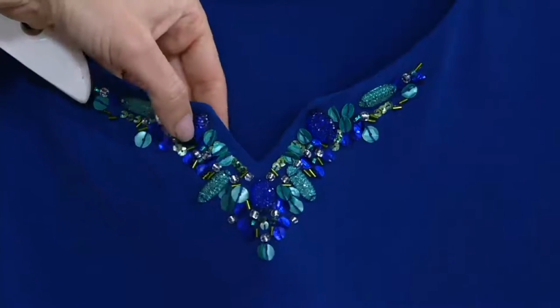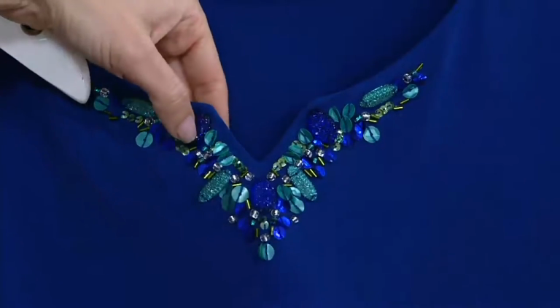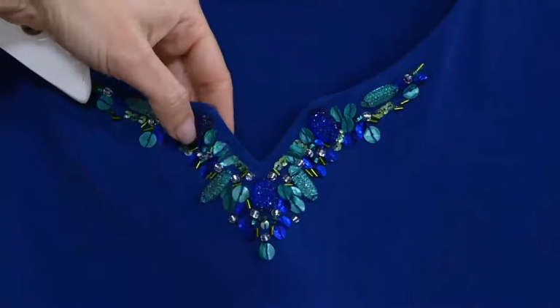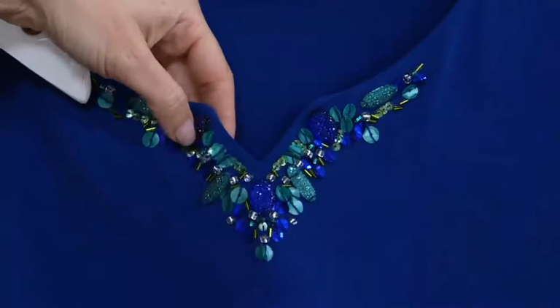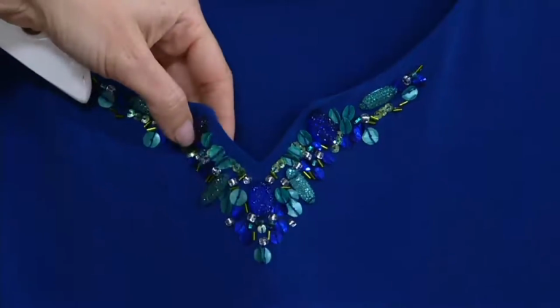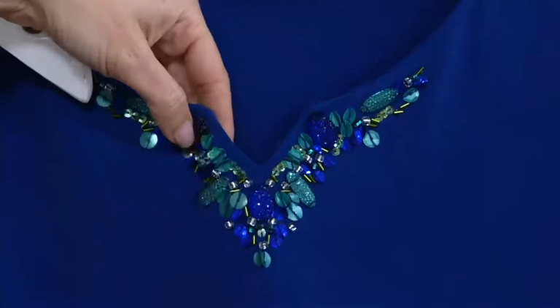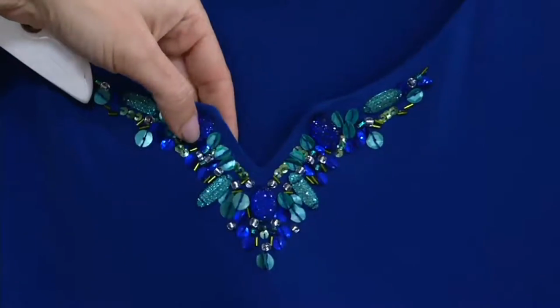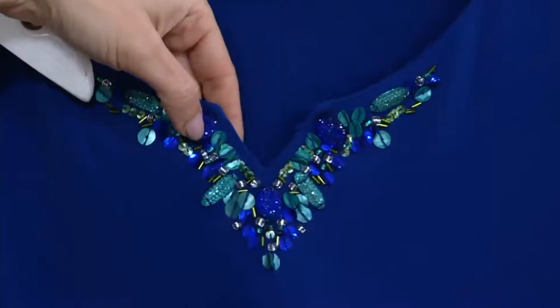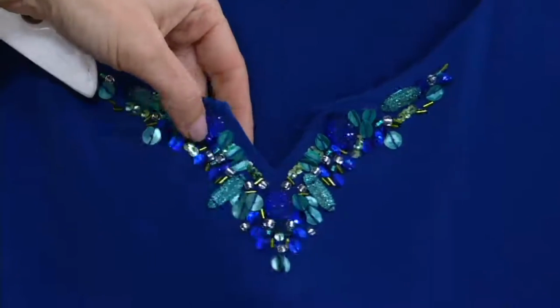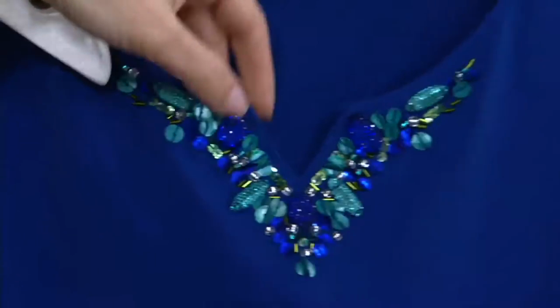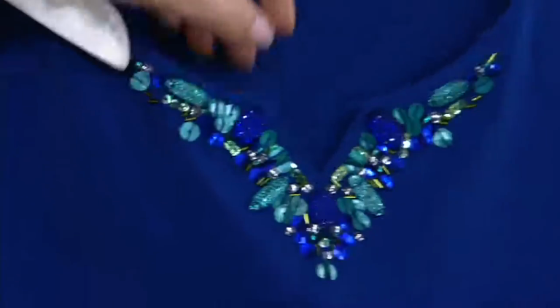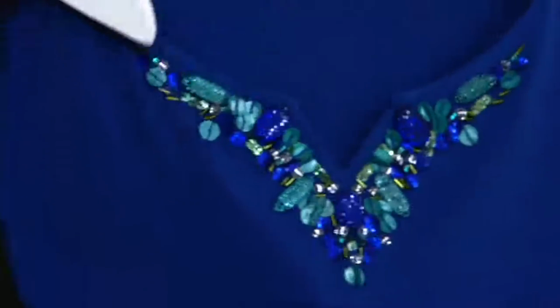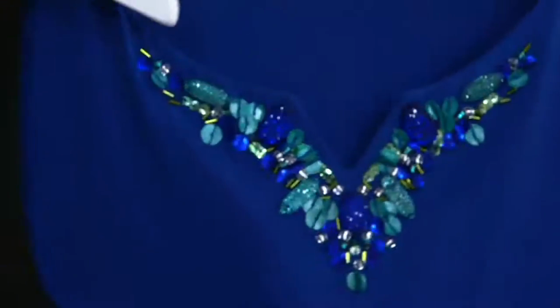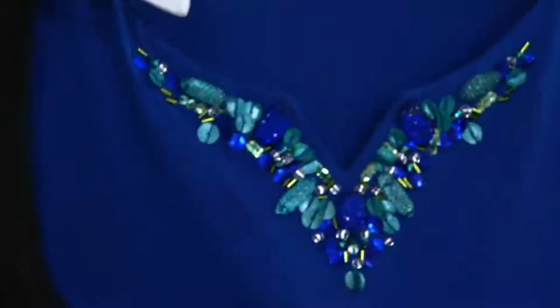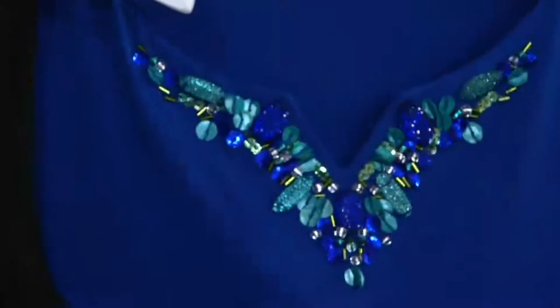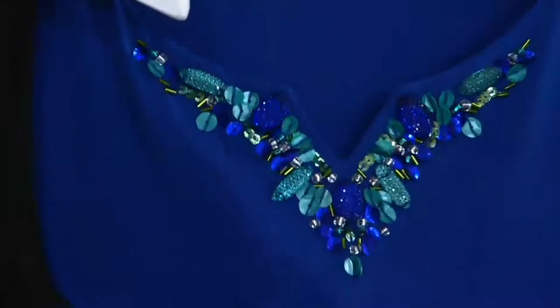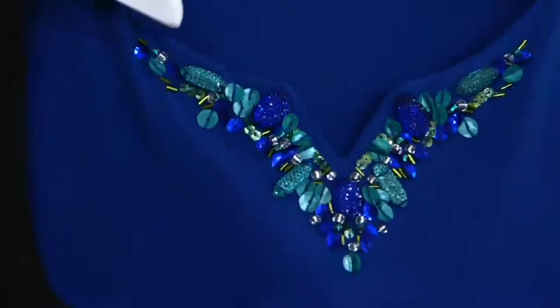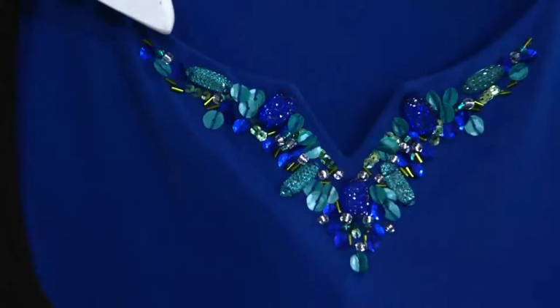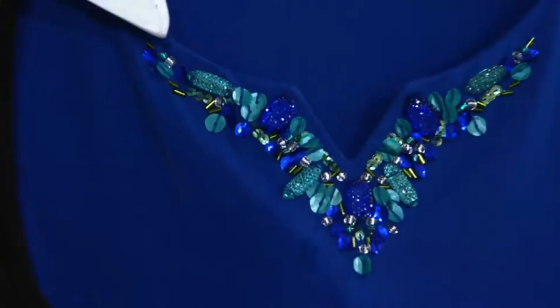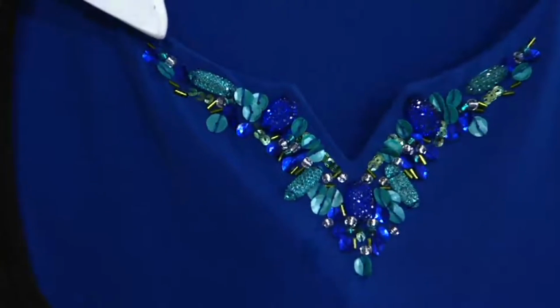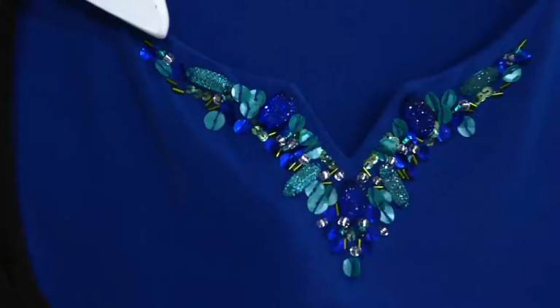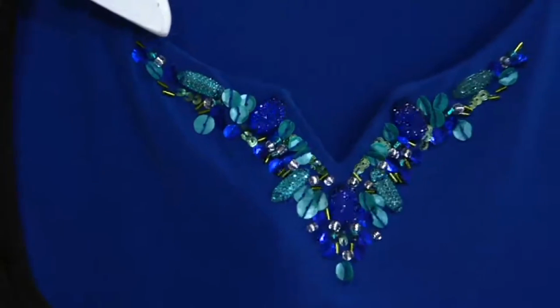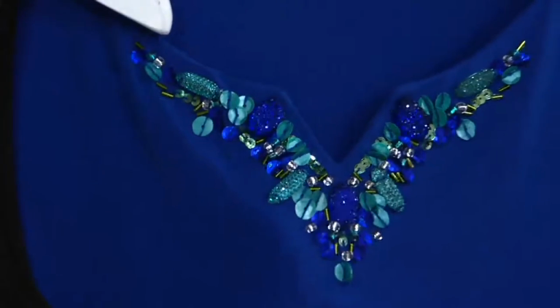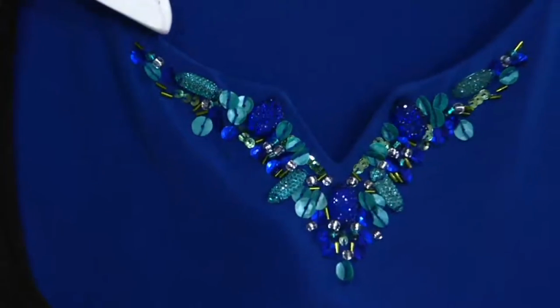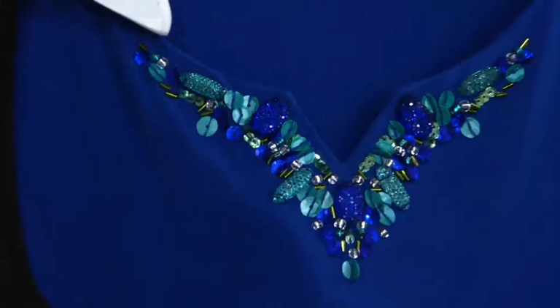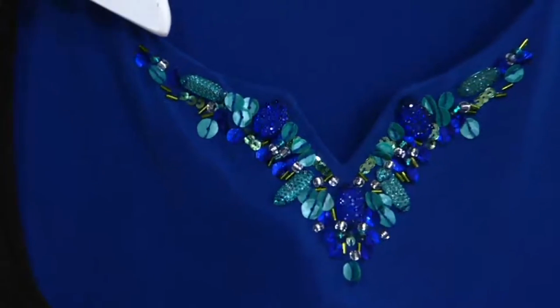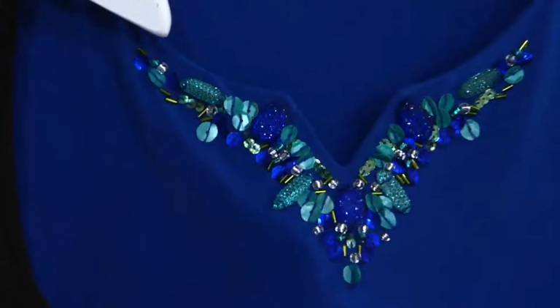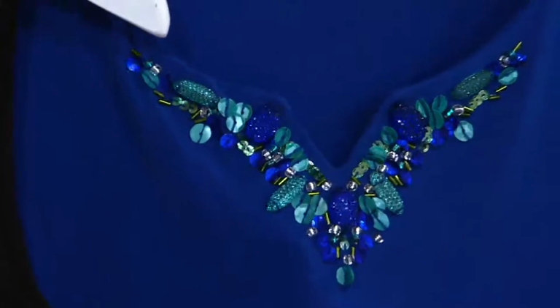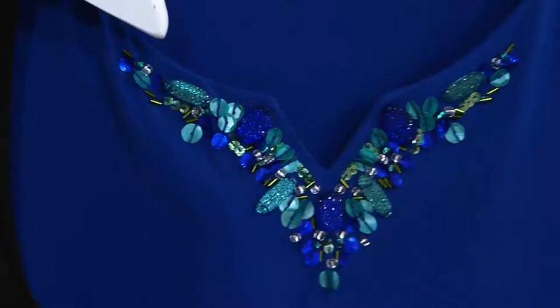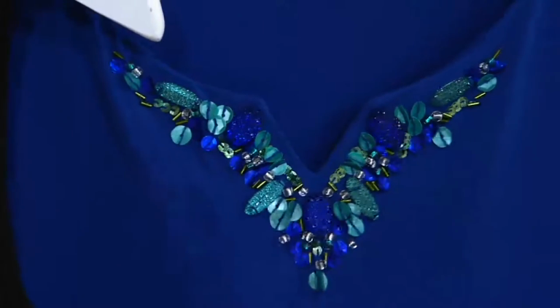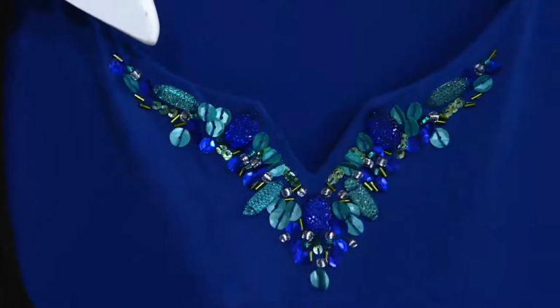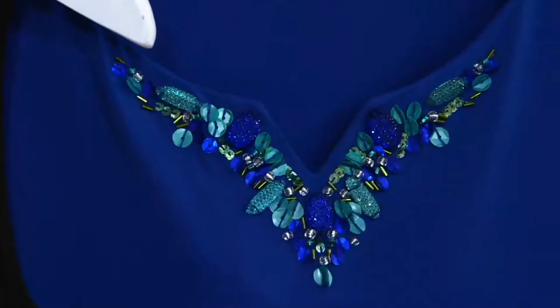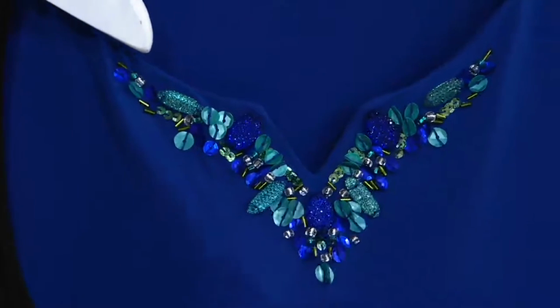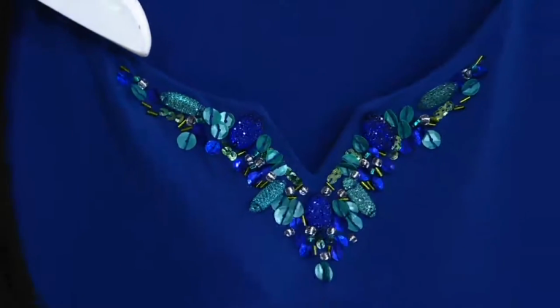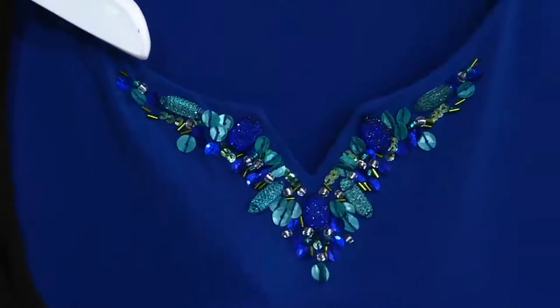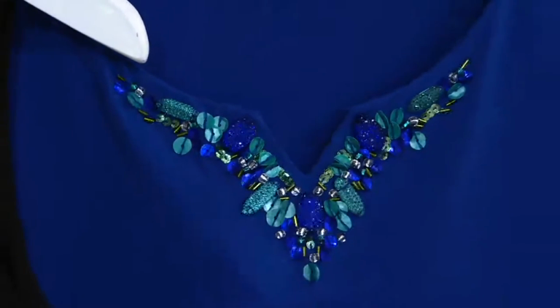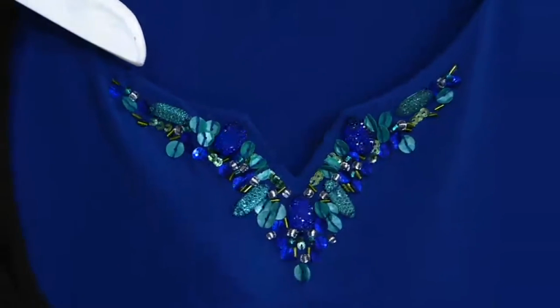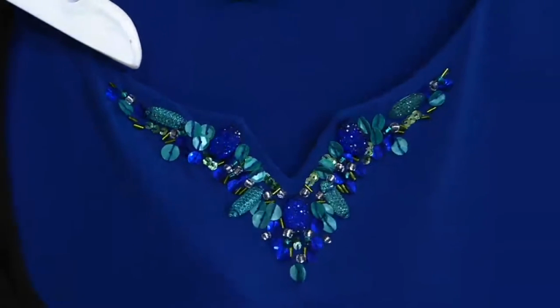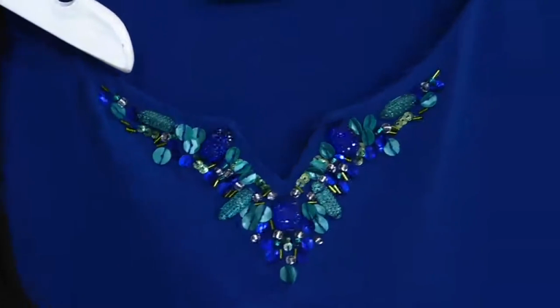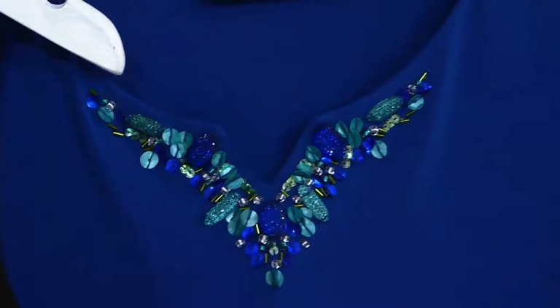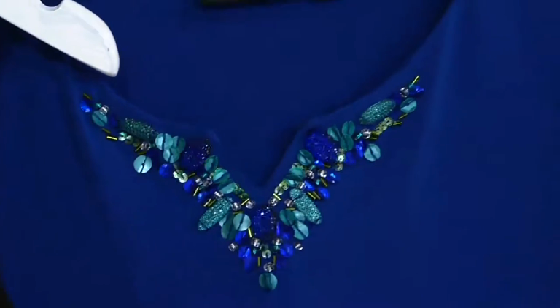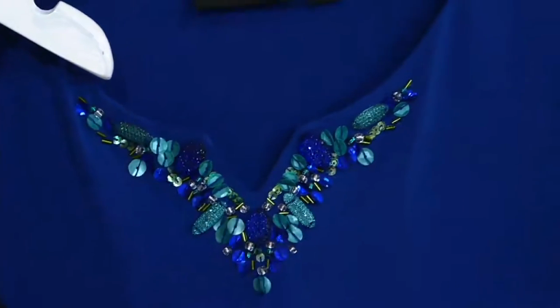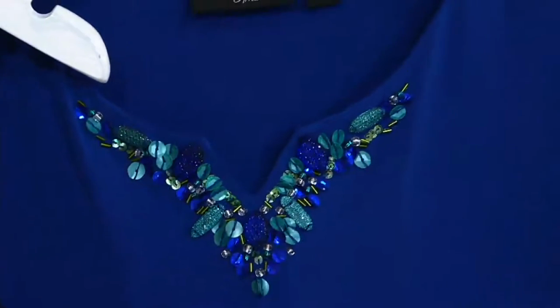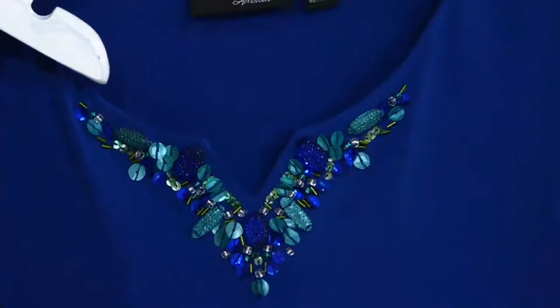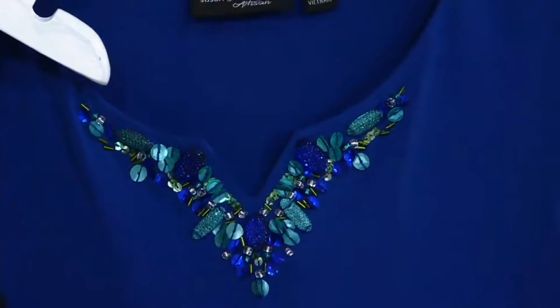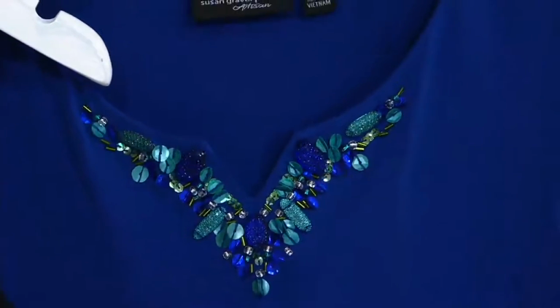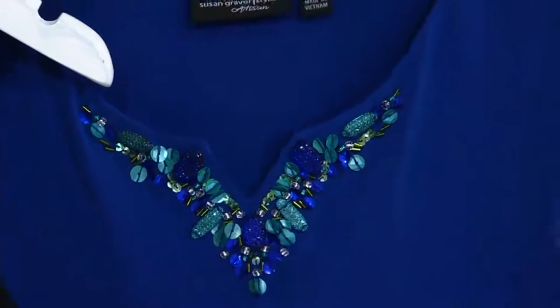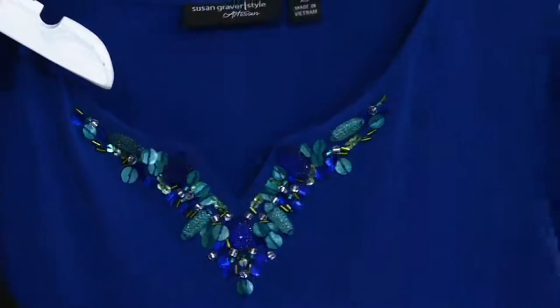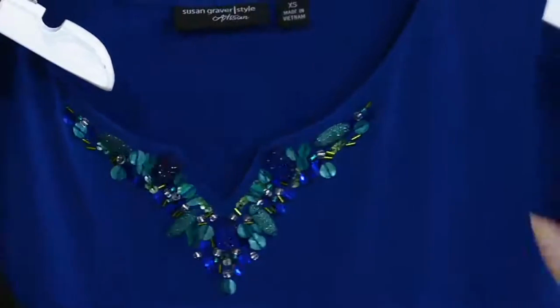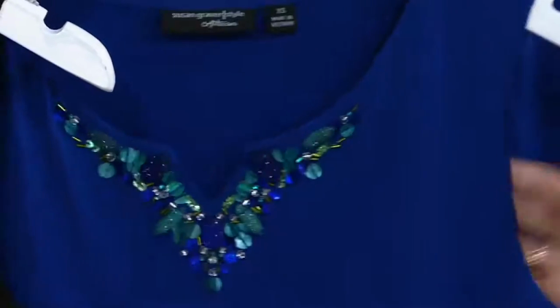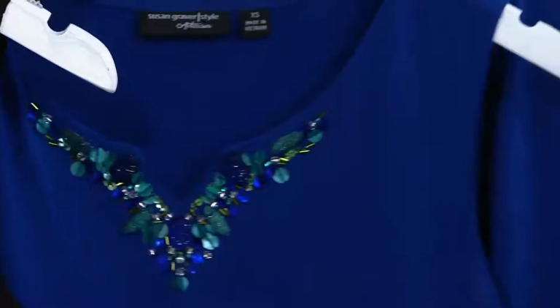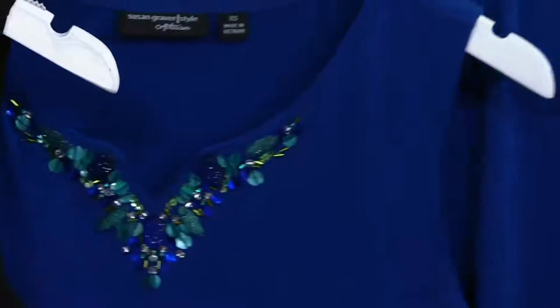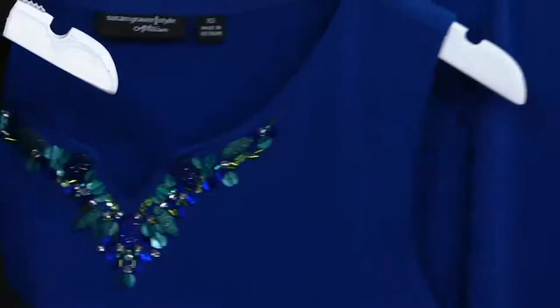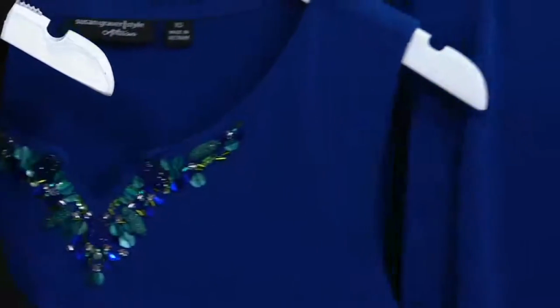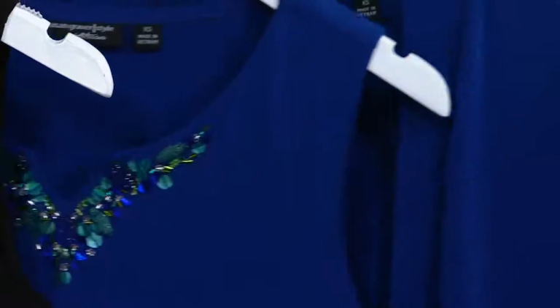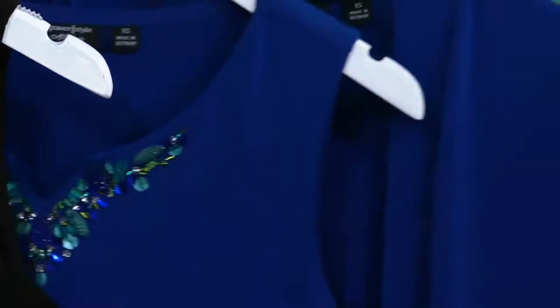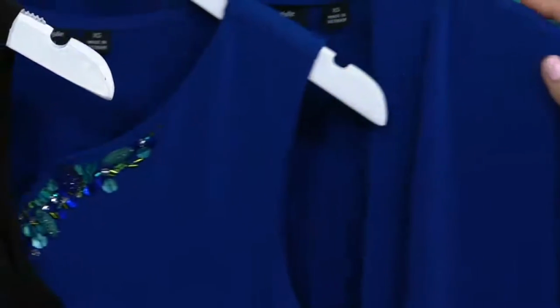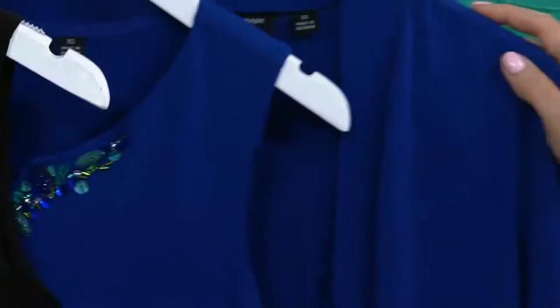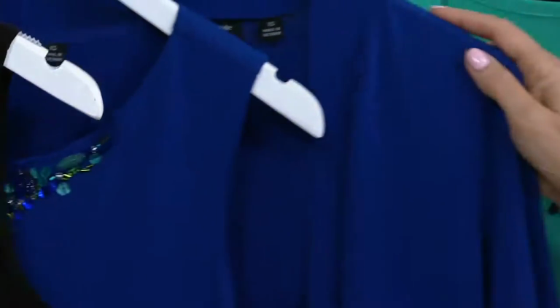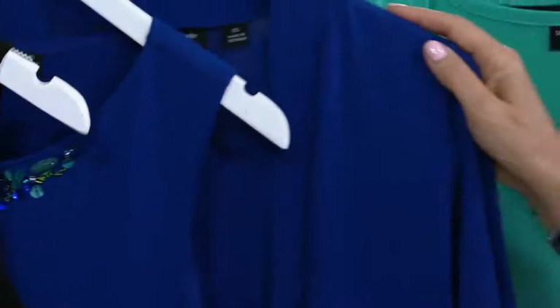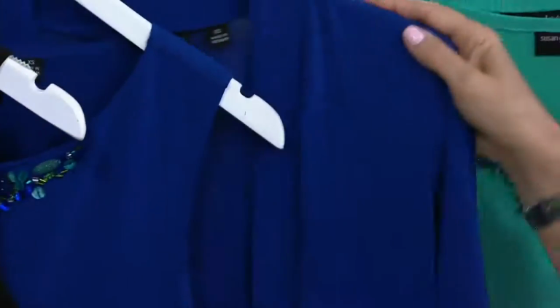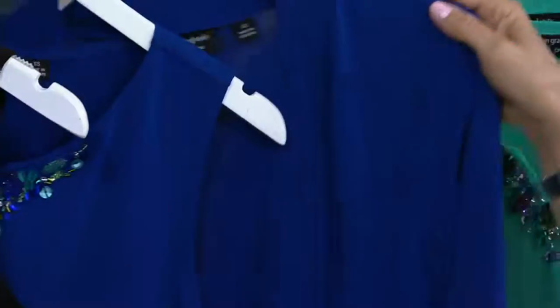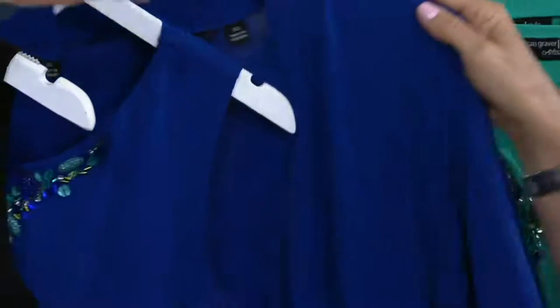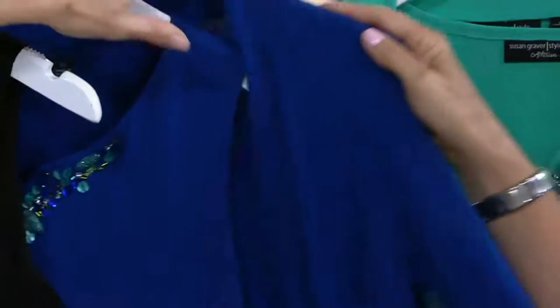The lapis blue almost feels like mermaid colors — very aquatic. It's gorgeous. That is really, really pretty — that's probably my favorite.